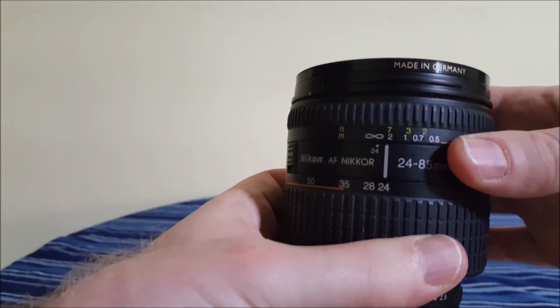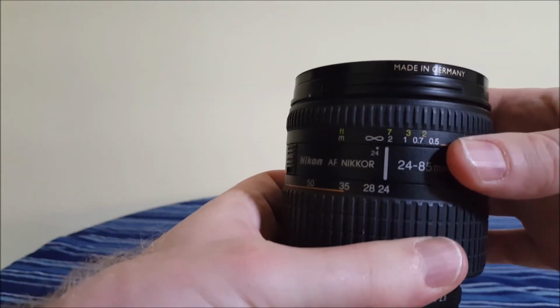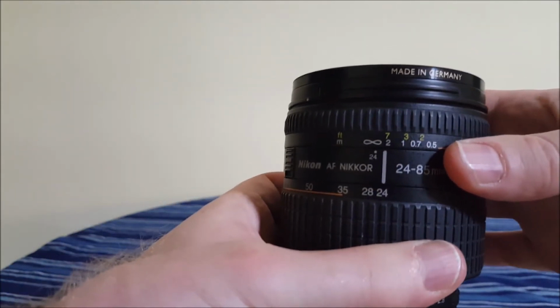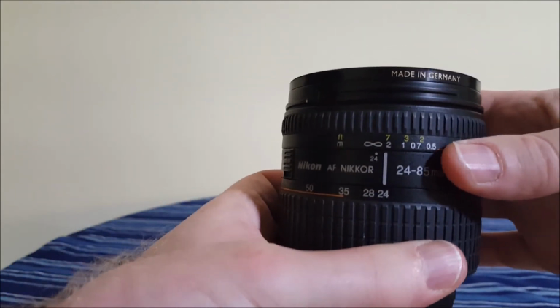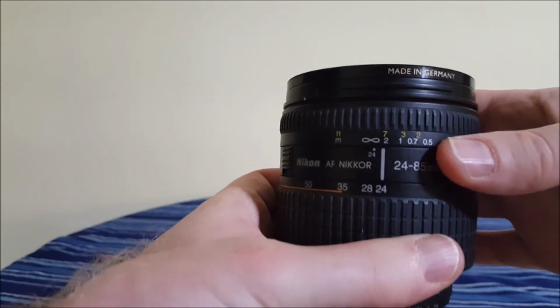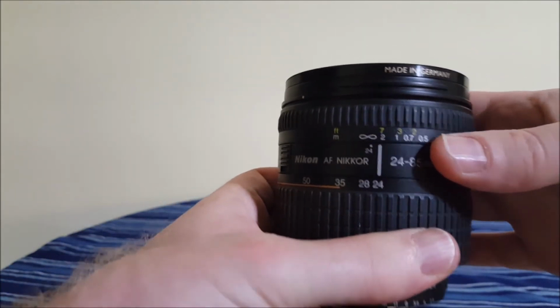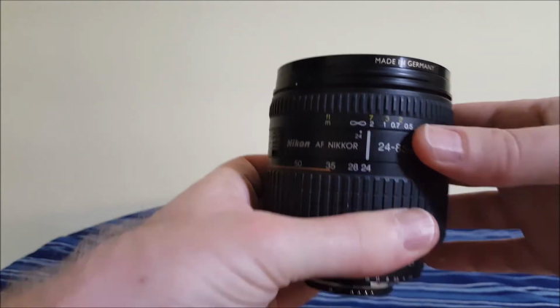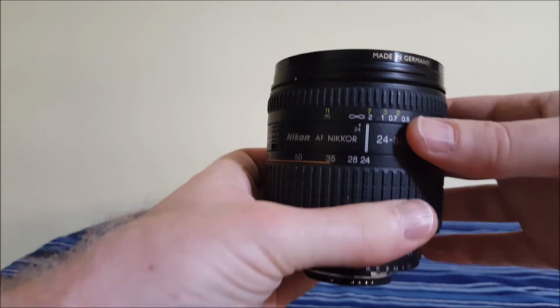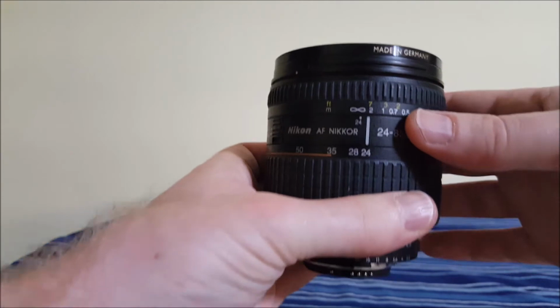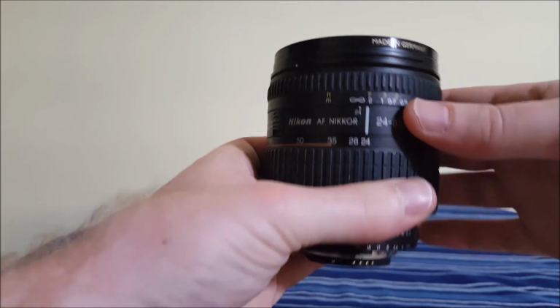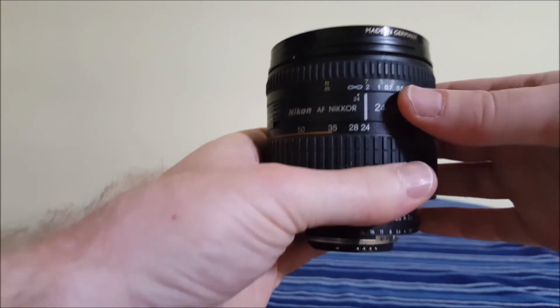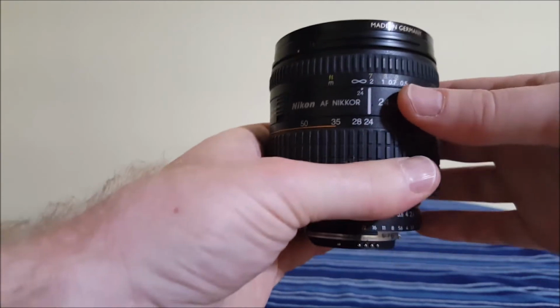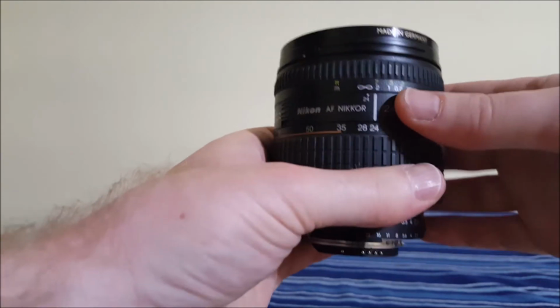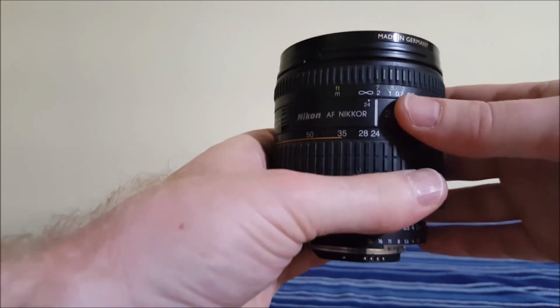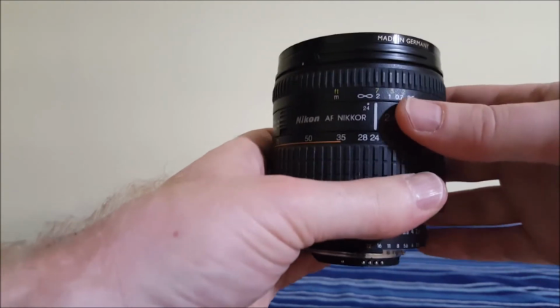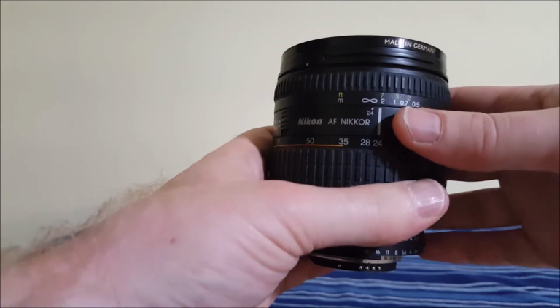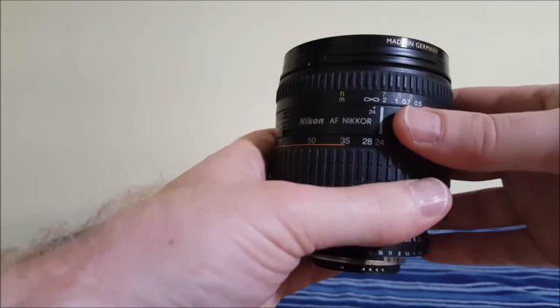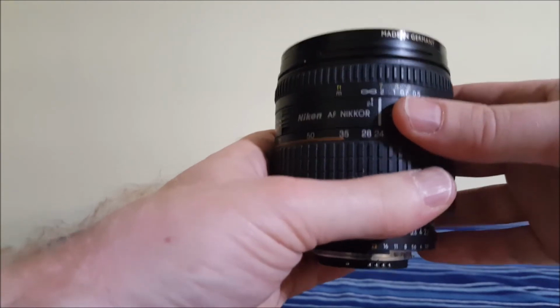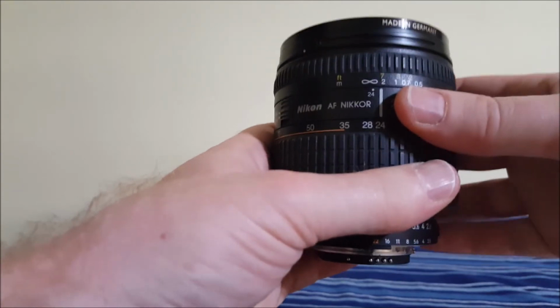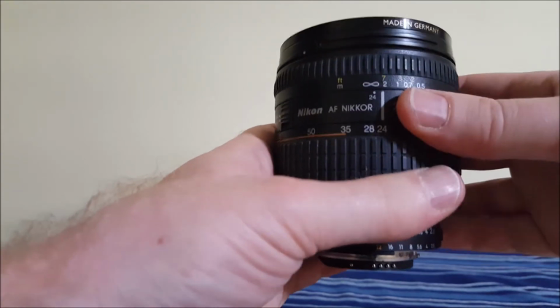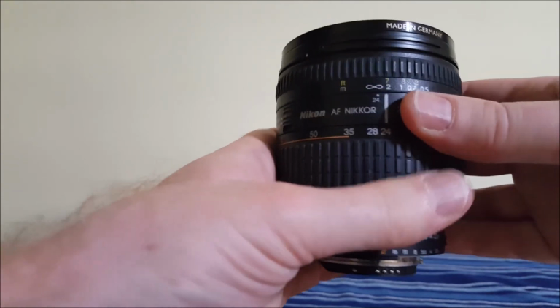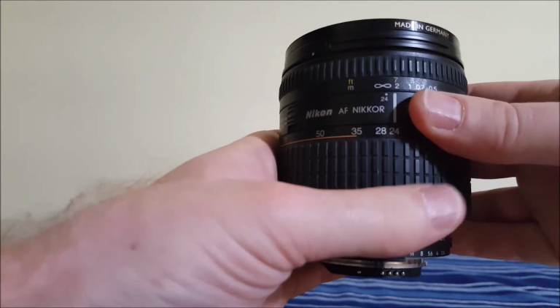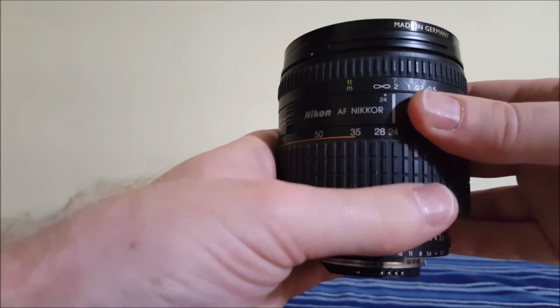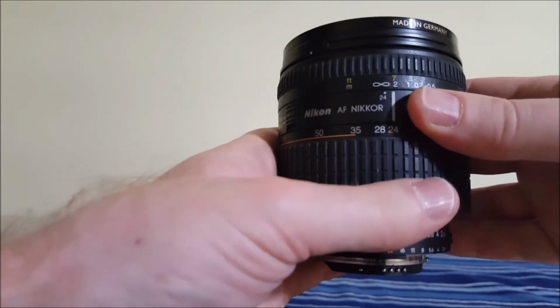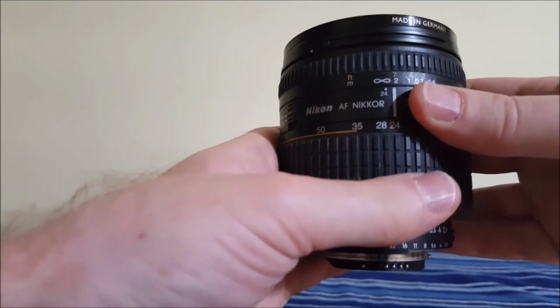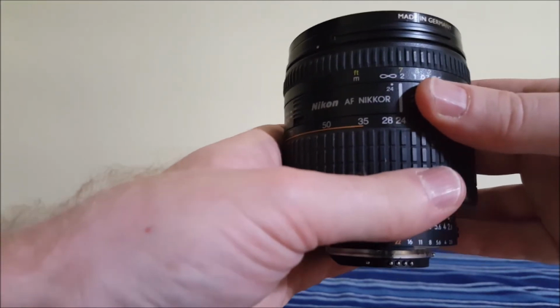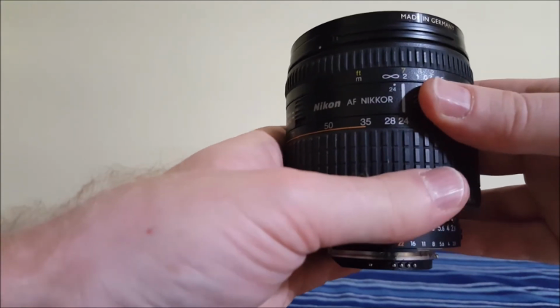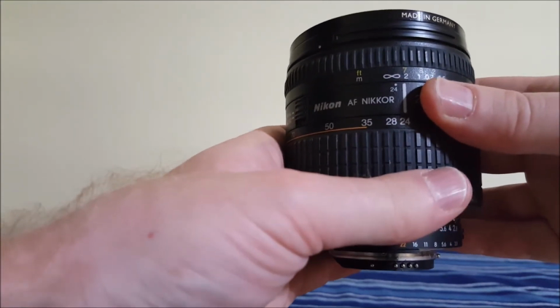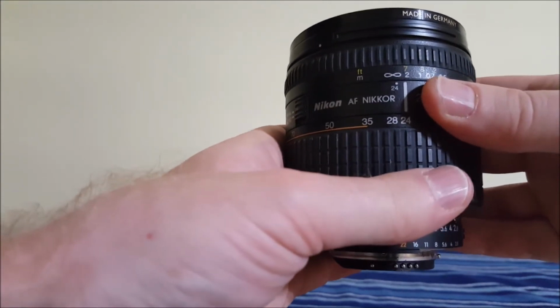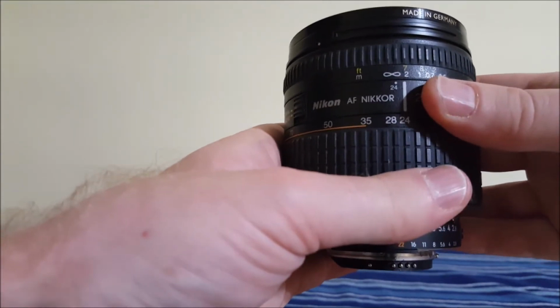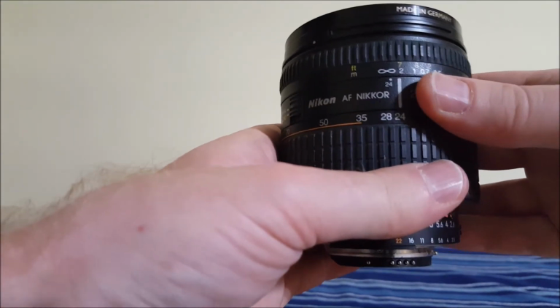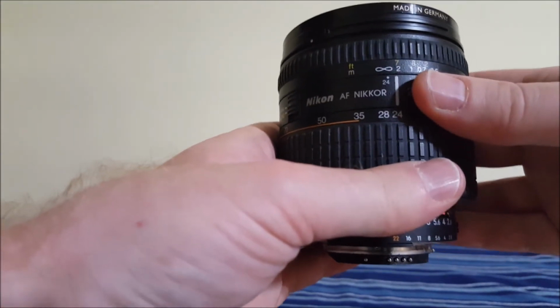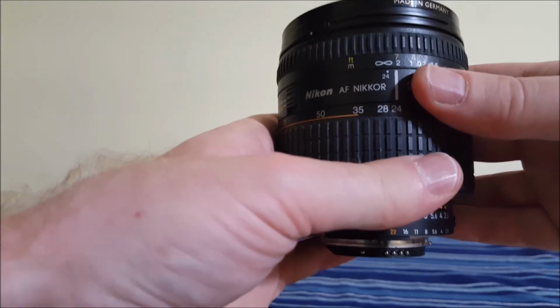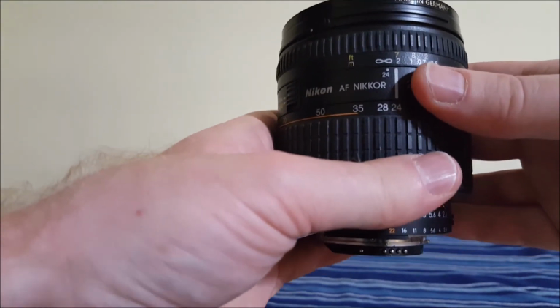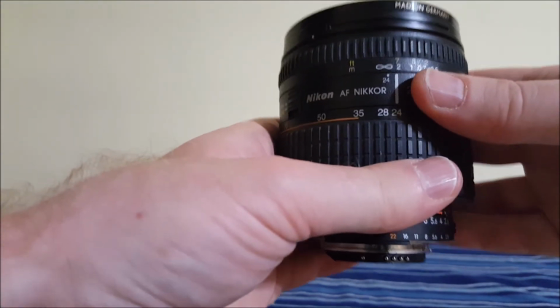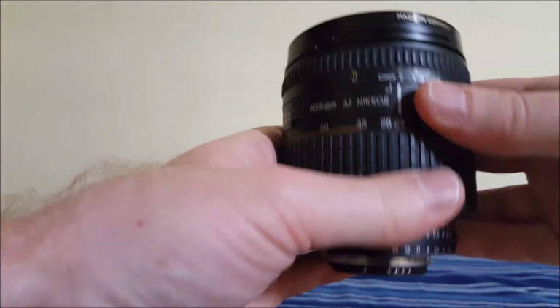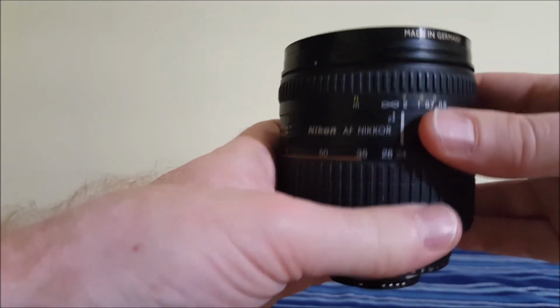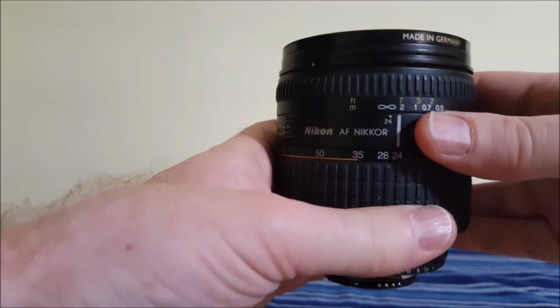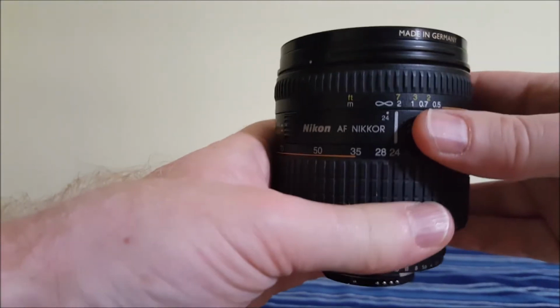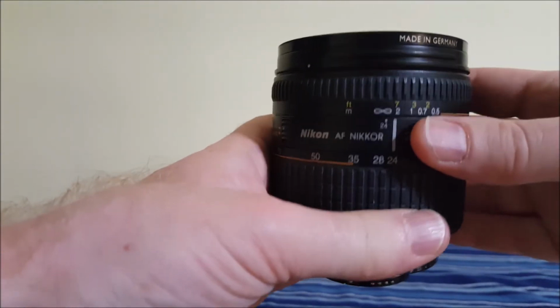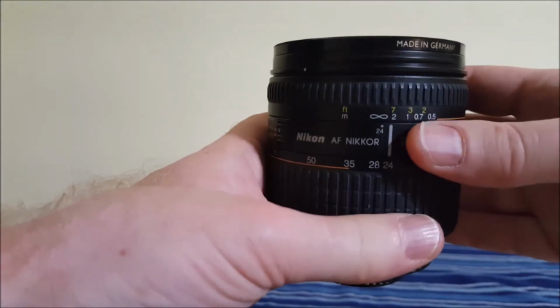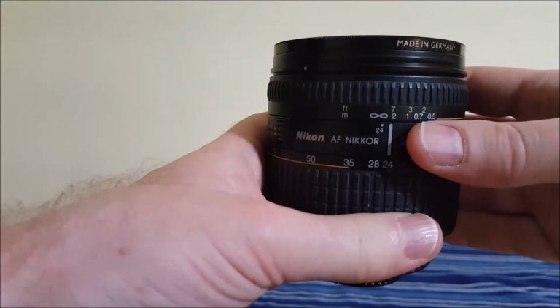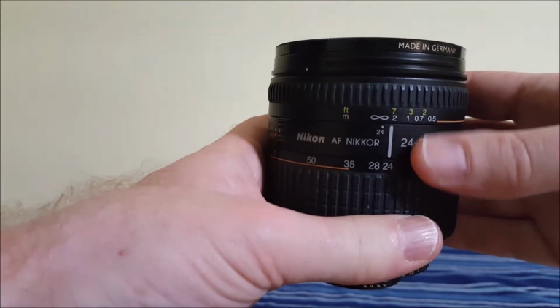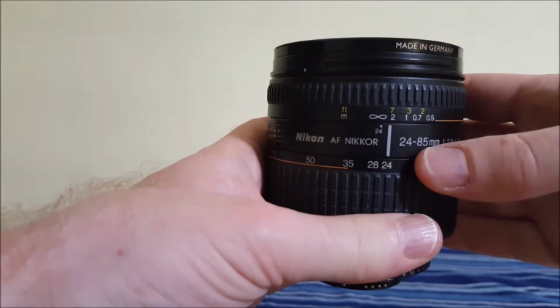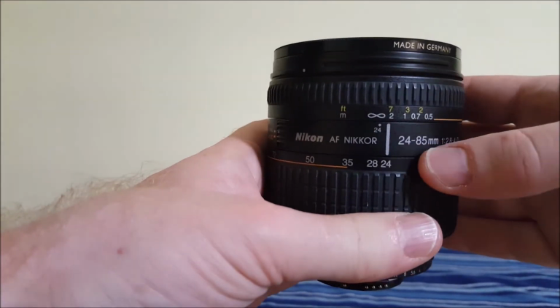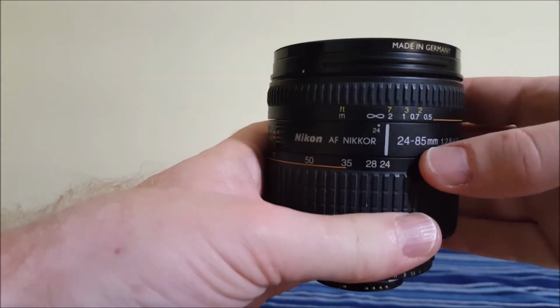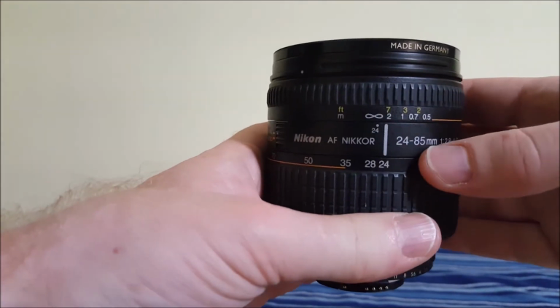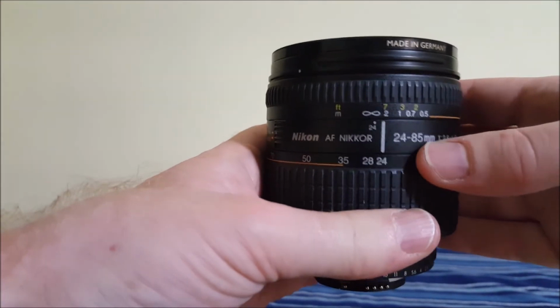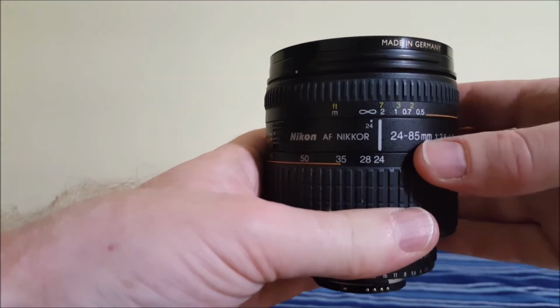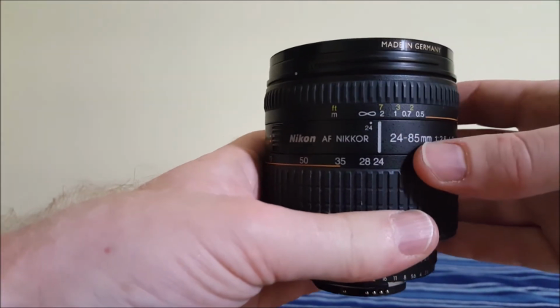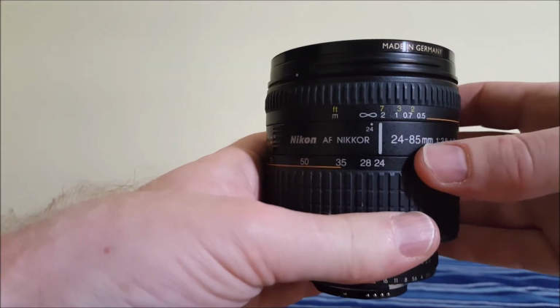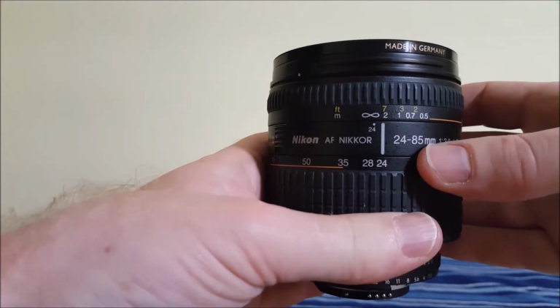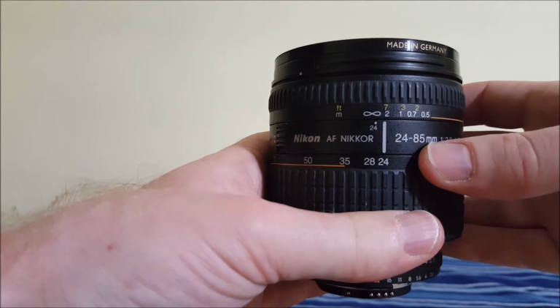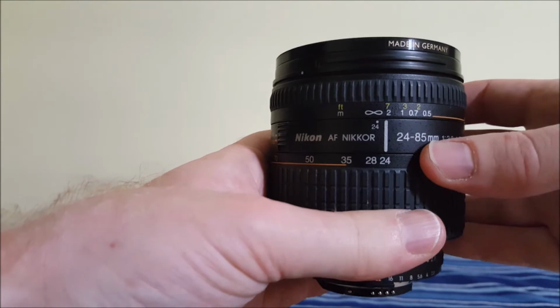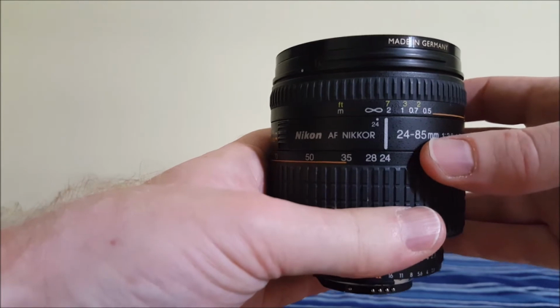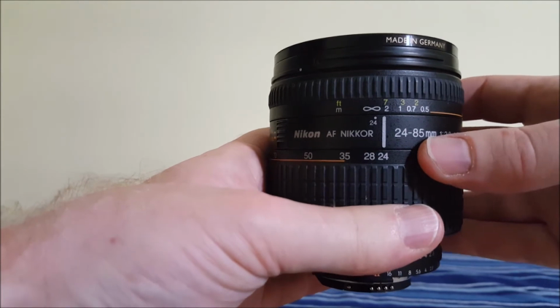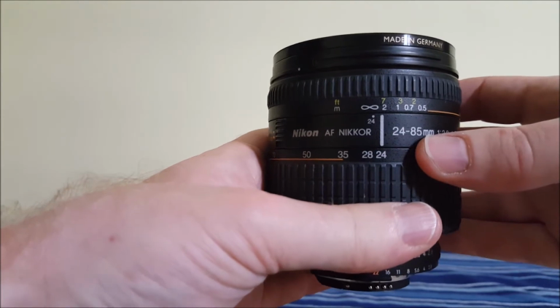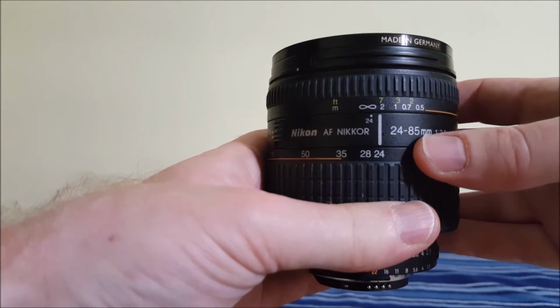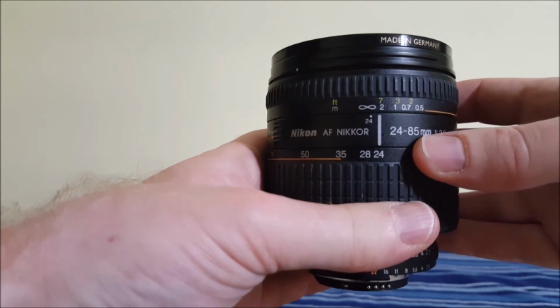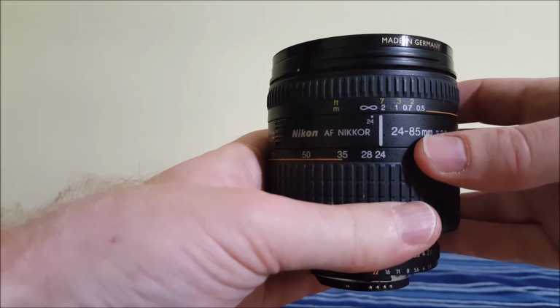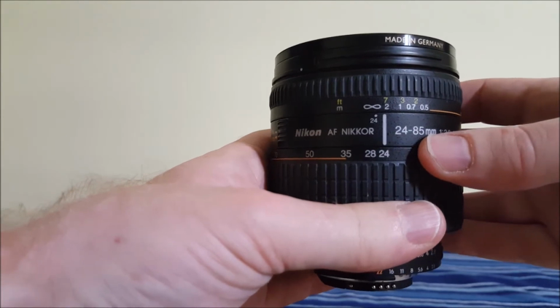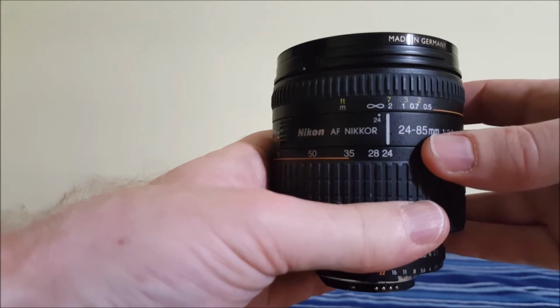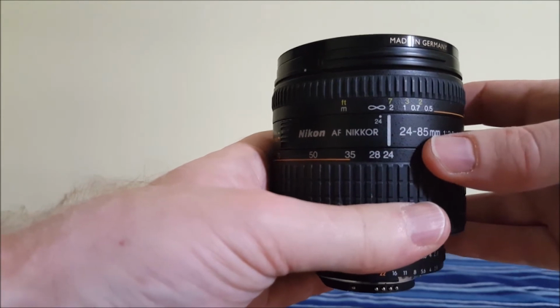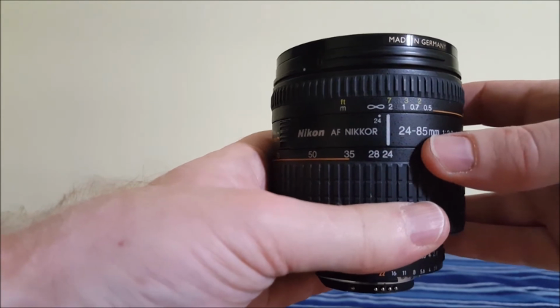I also included some video so that you can see what it's like when it shoots in macro.